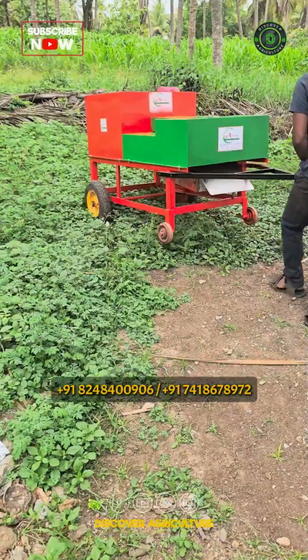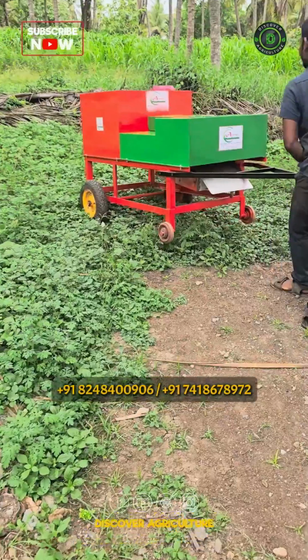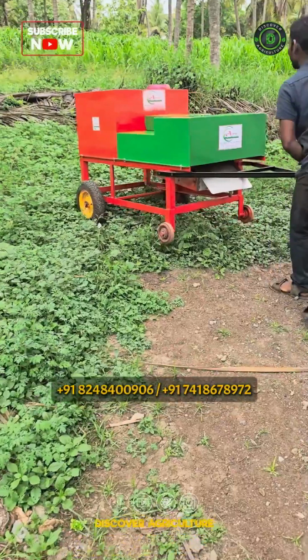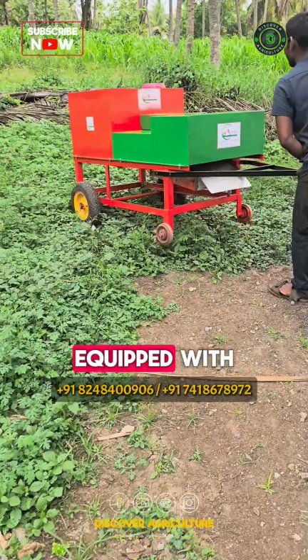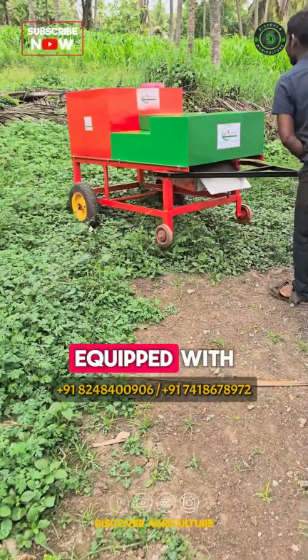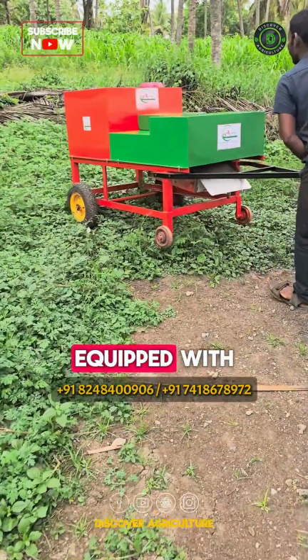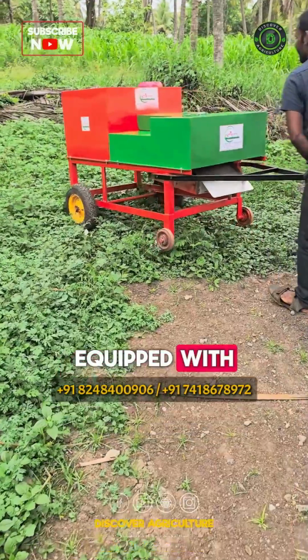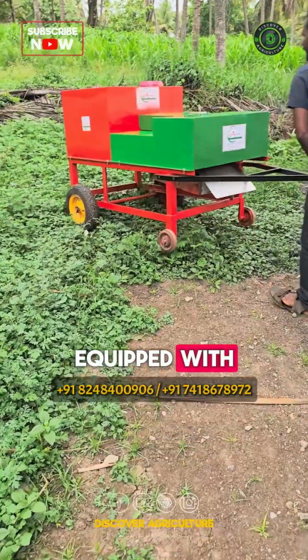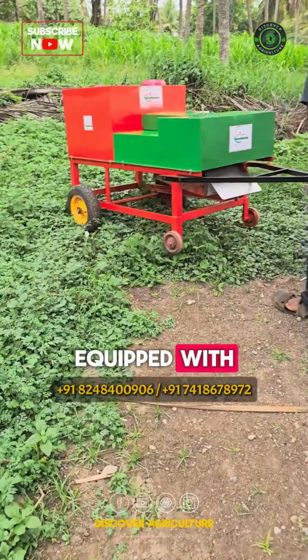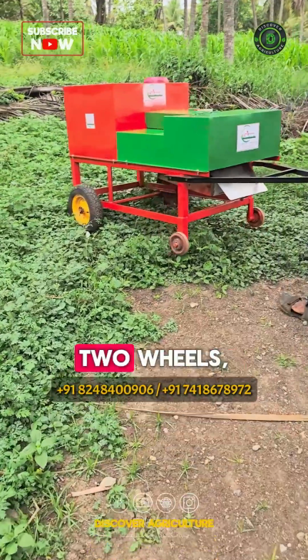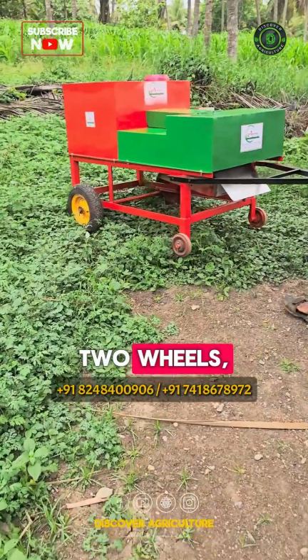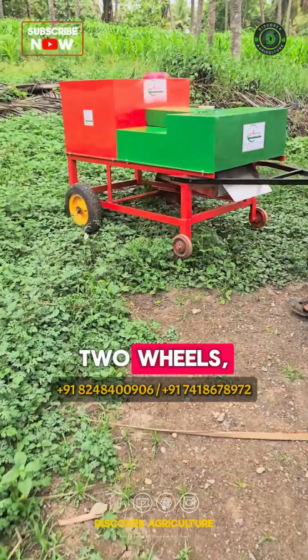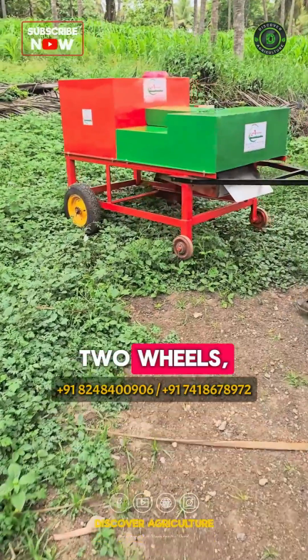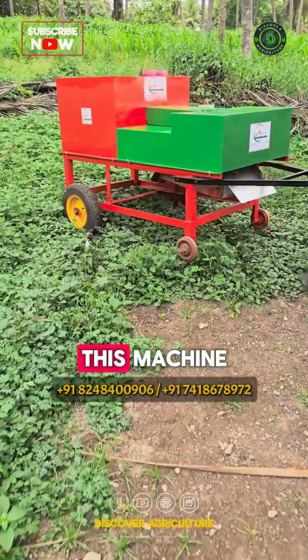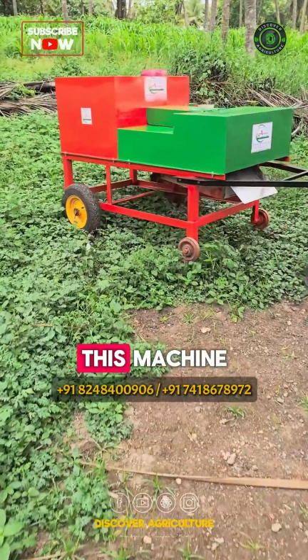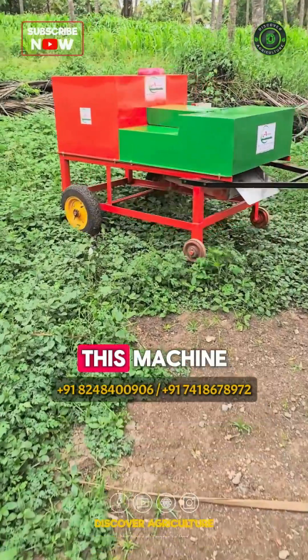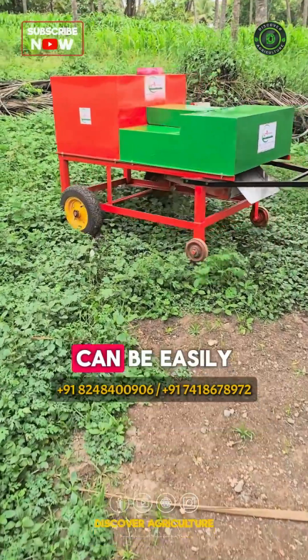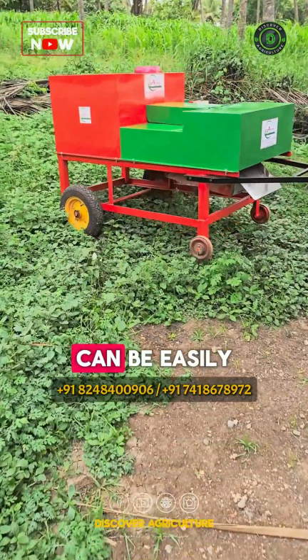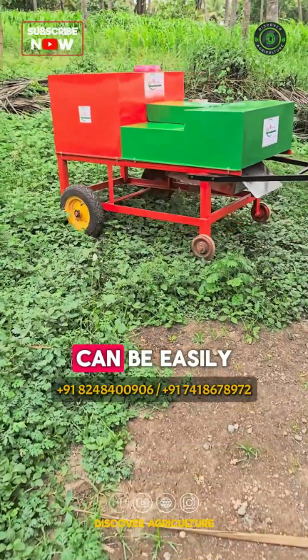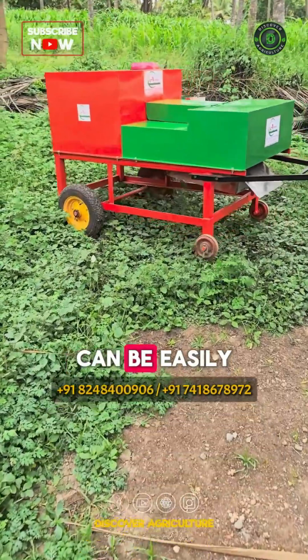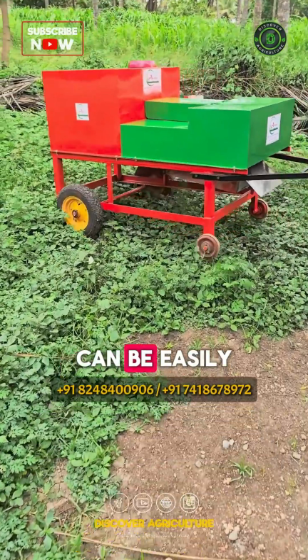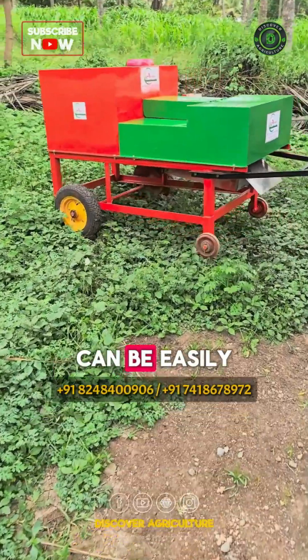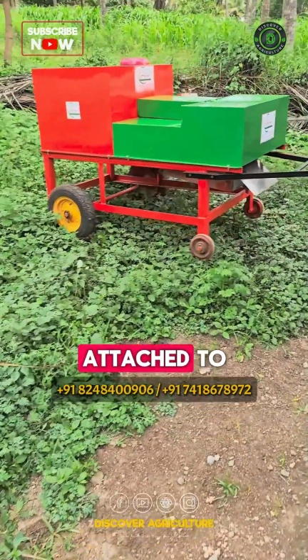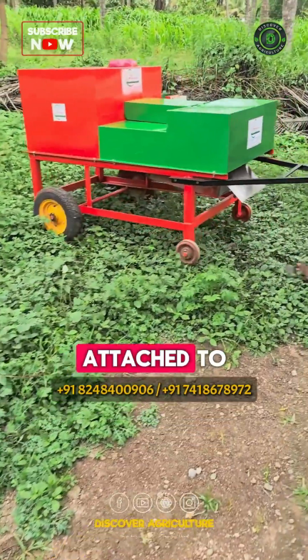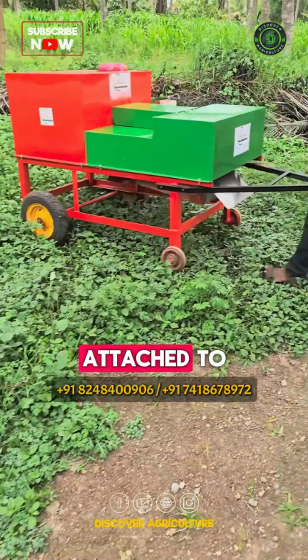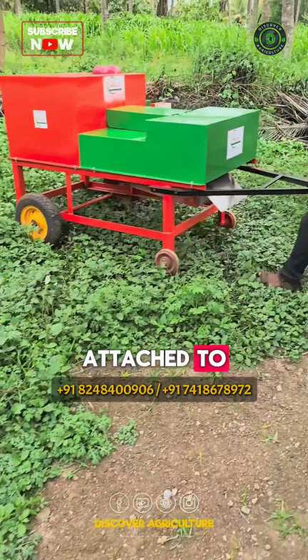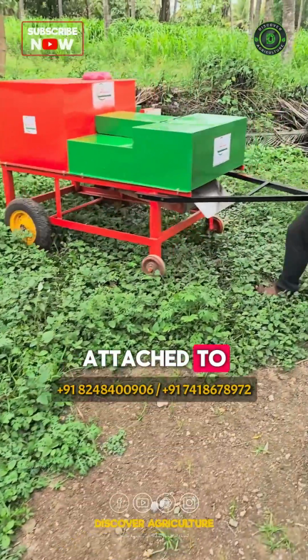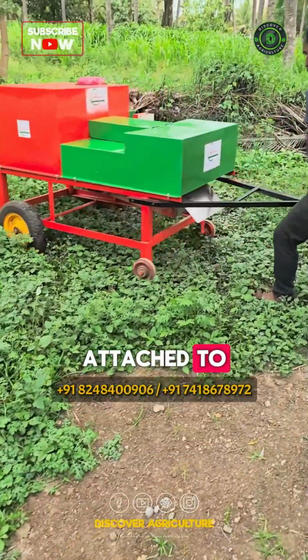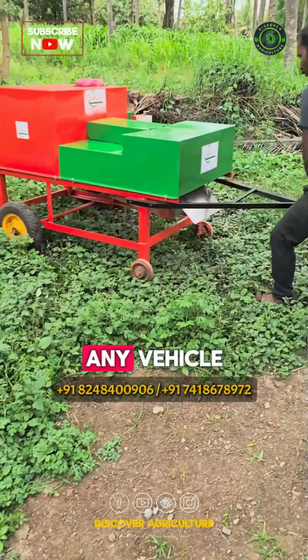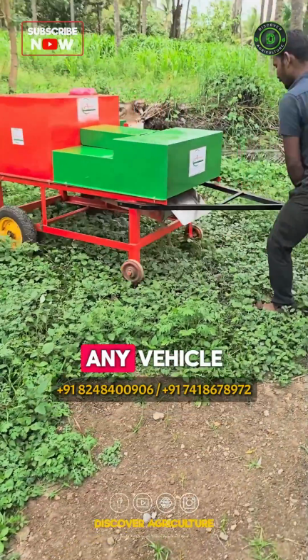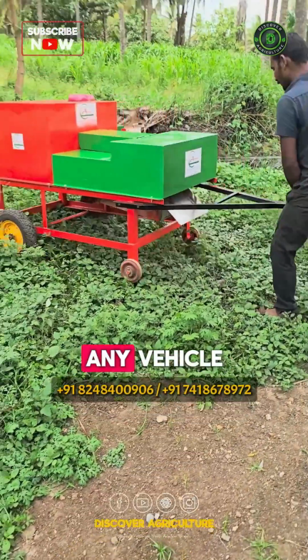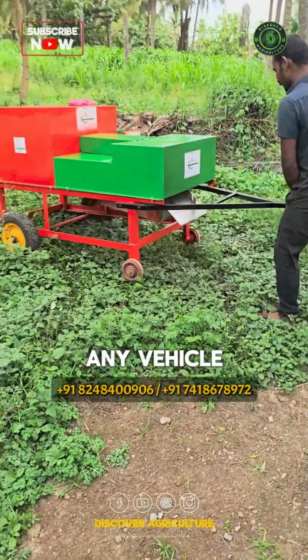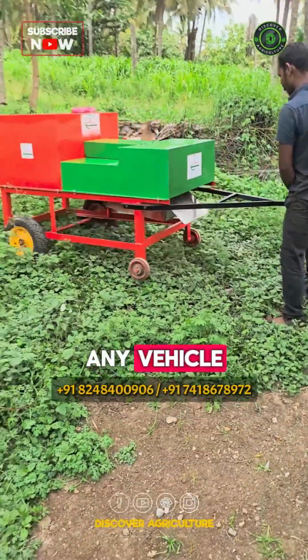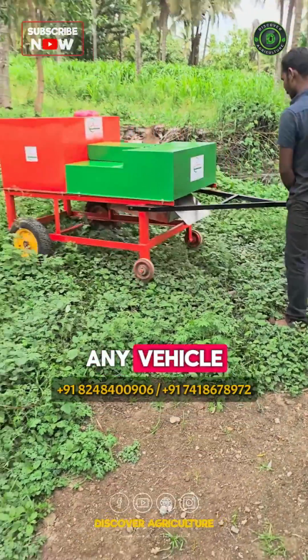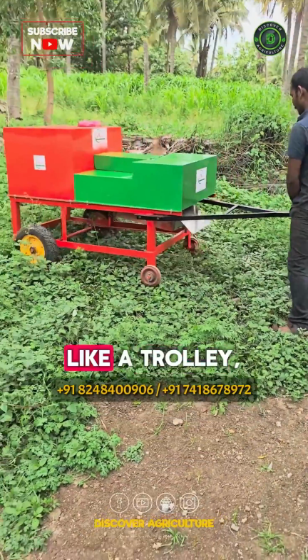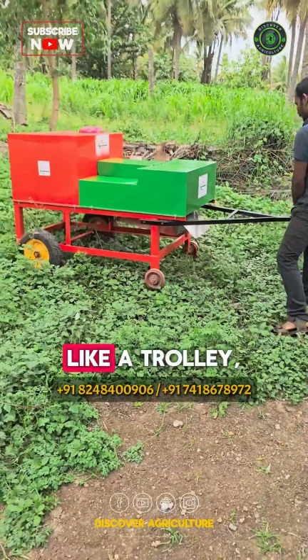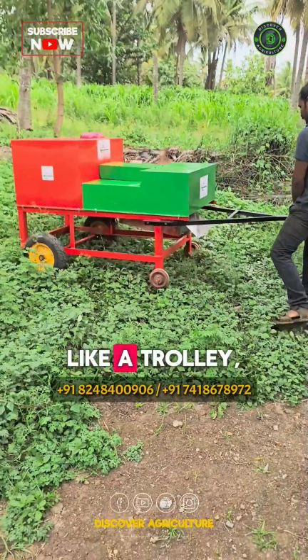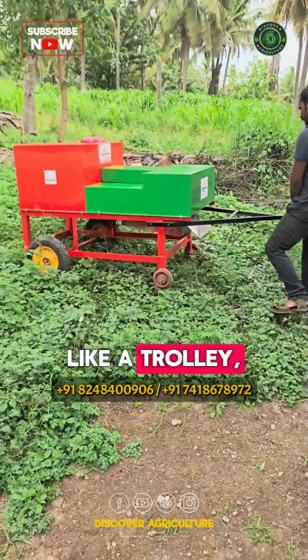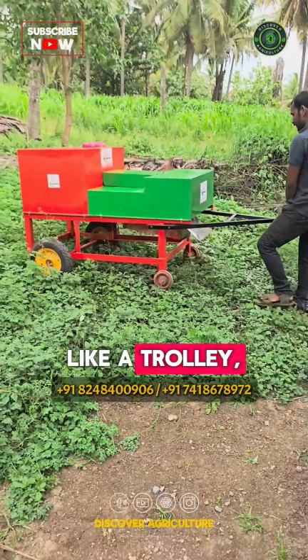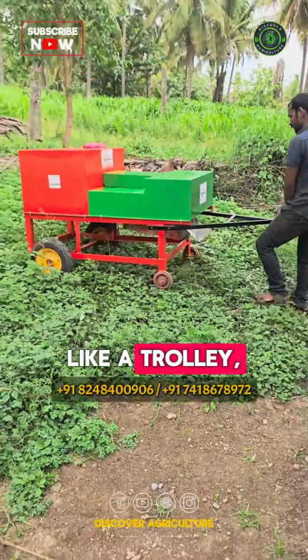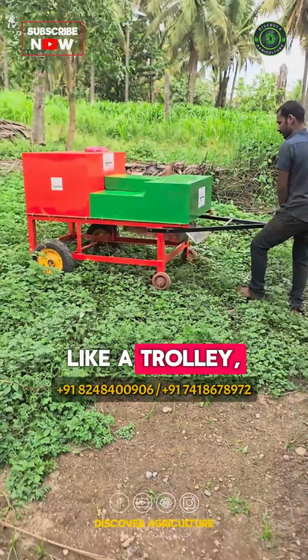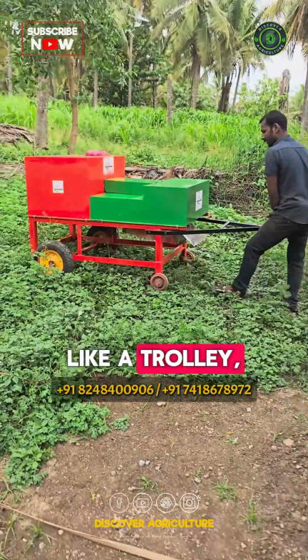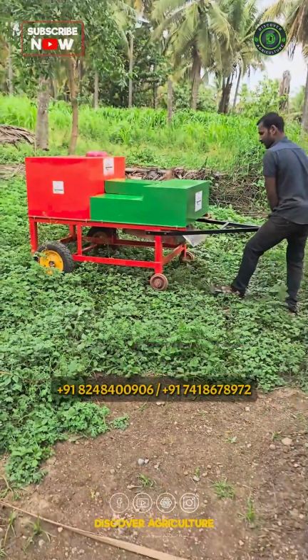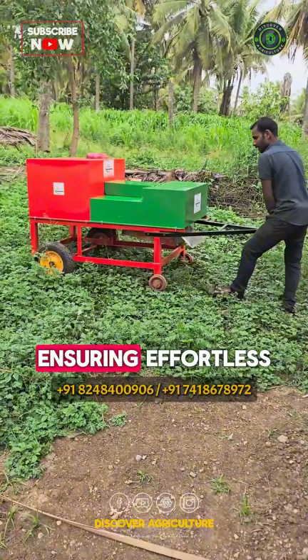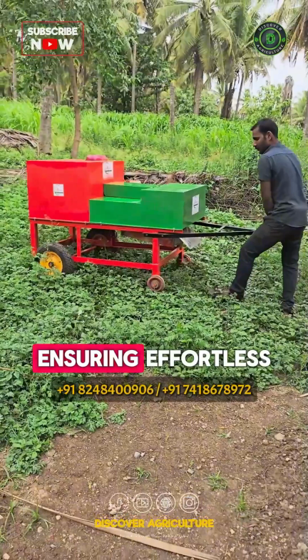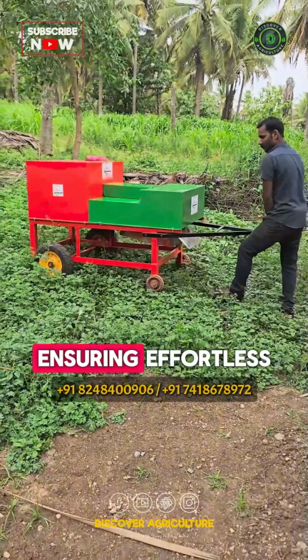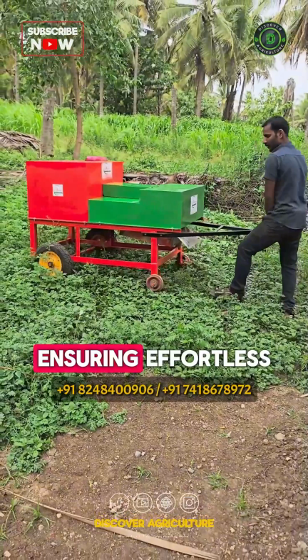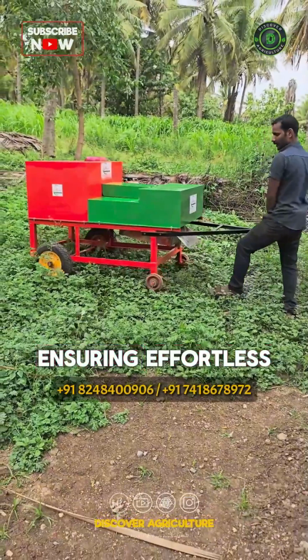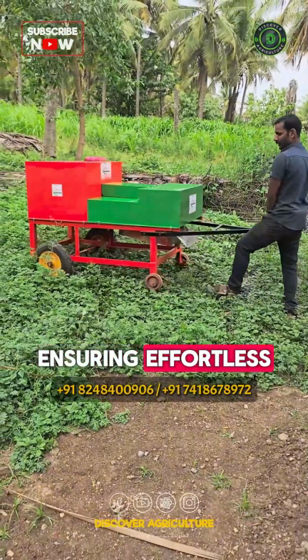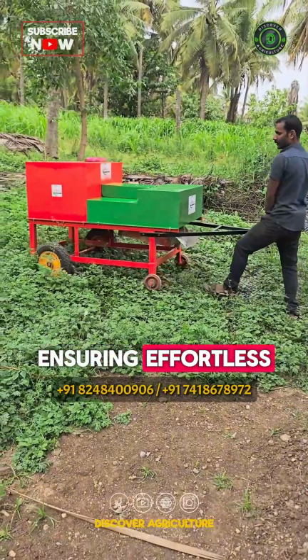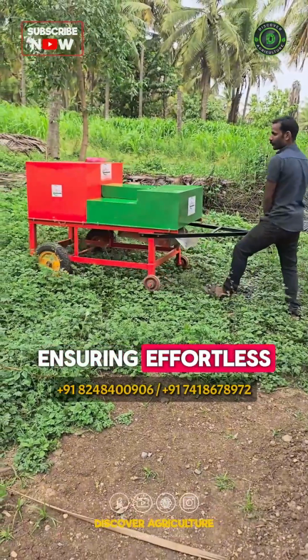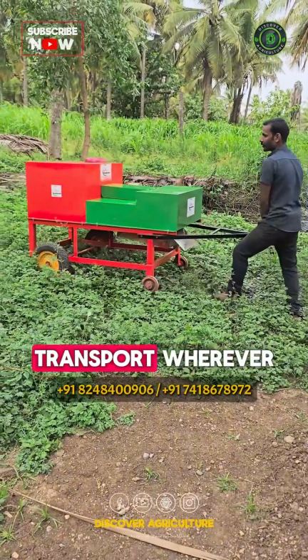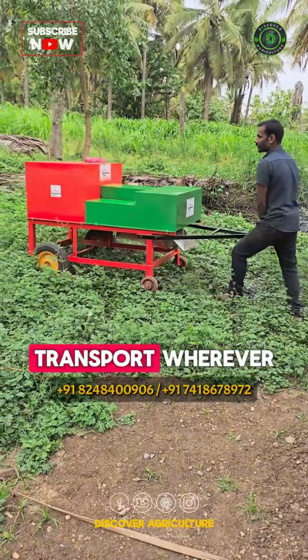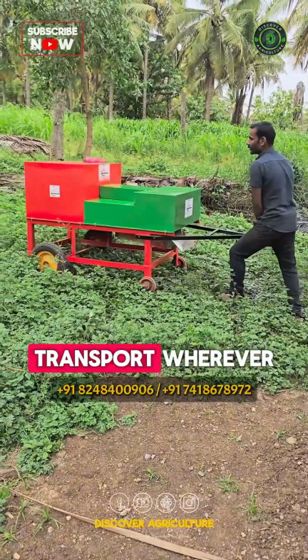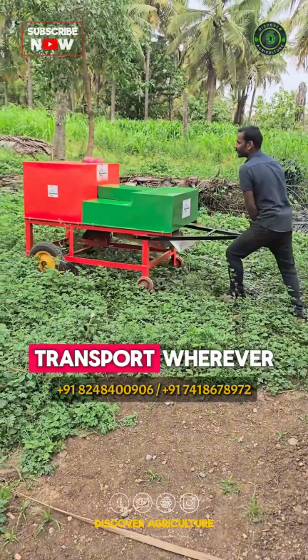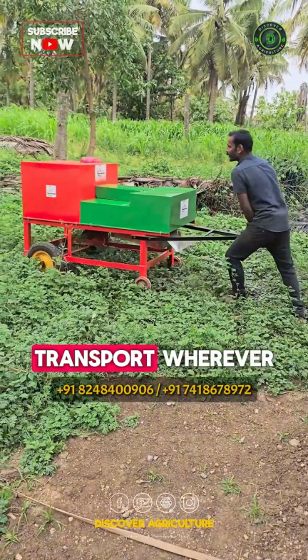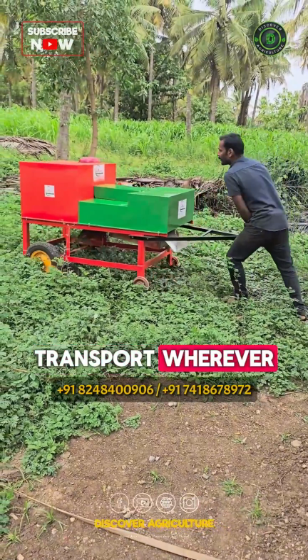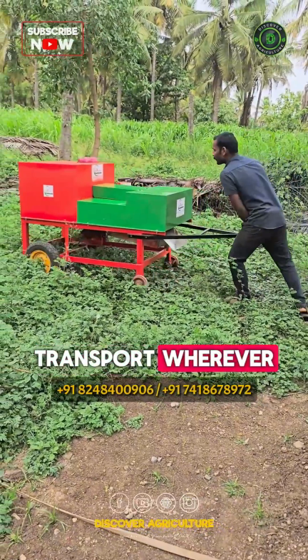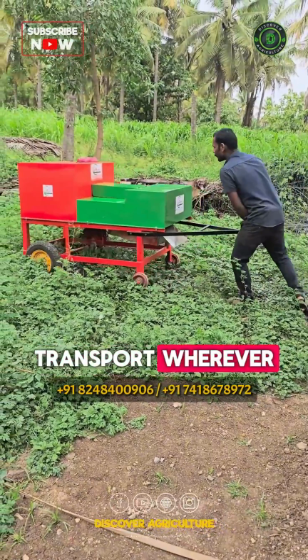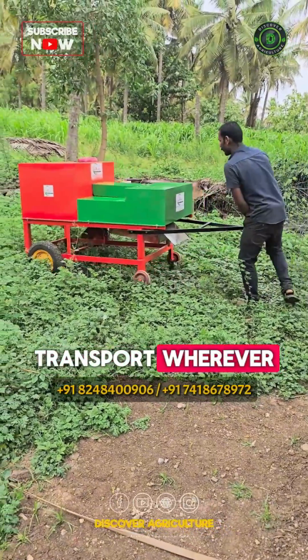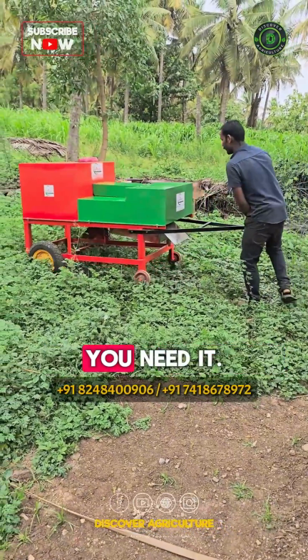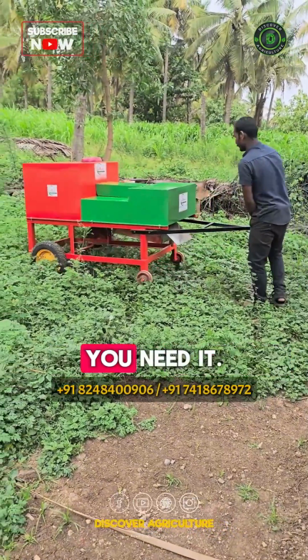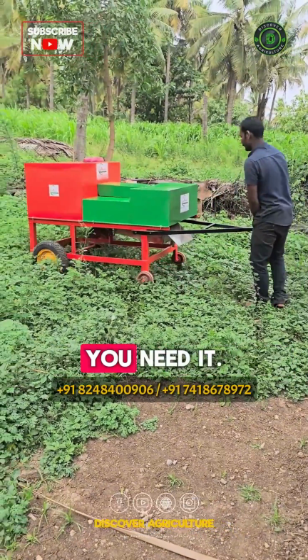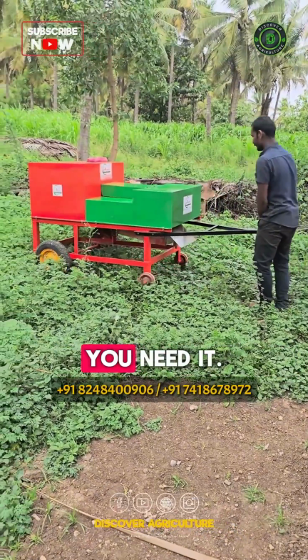Equipped with two wheels, this machine can be easily attached to any vehicle like a trolley, ensuring effortless transport wherever you need it.